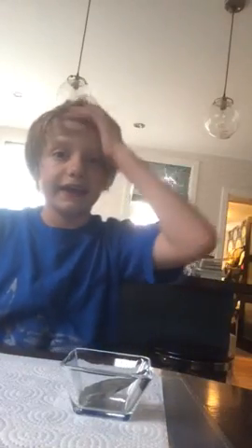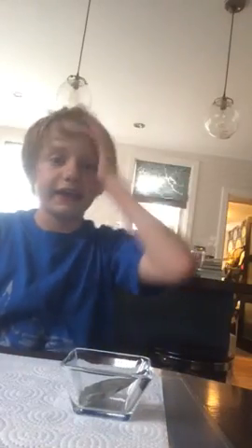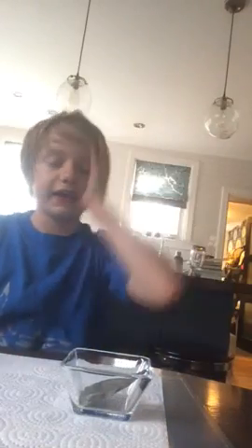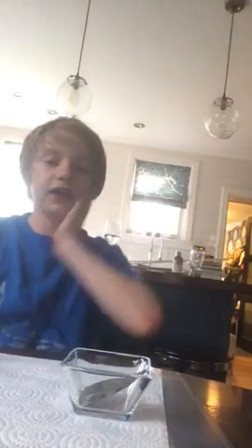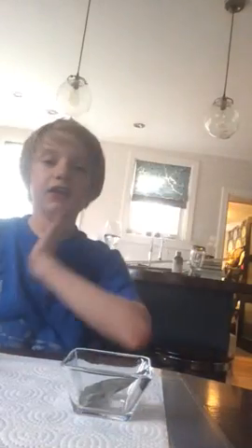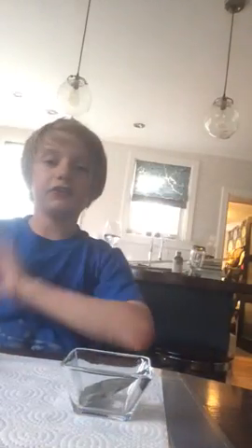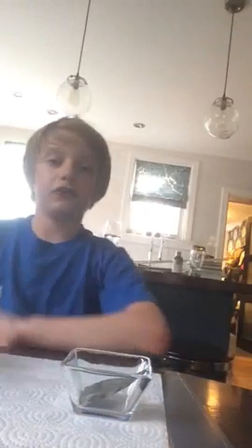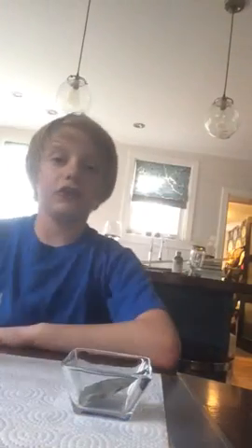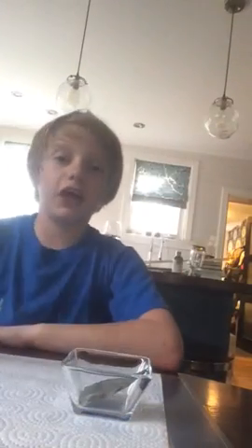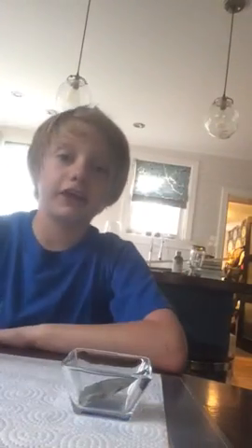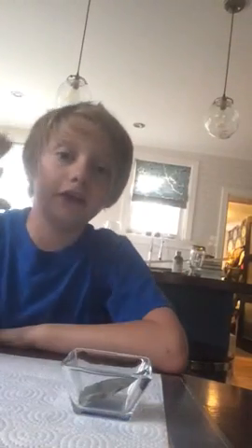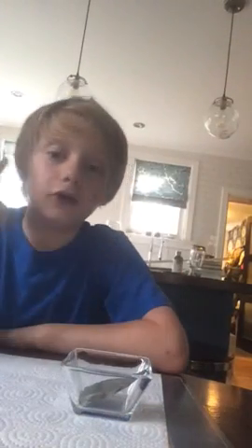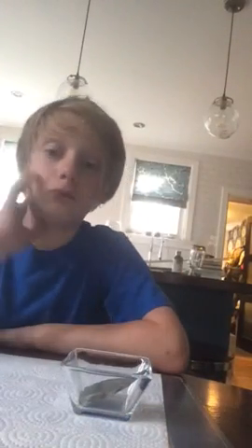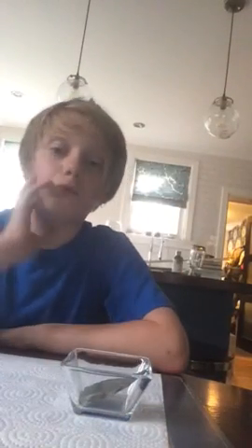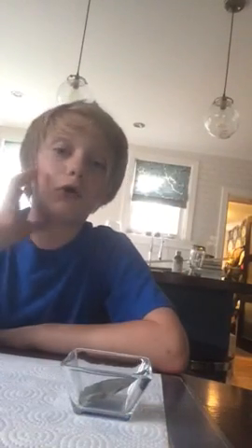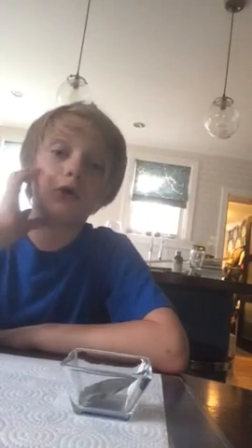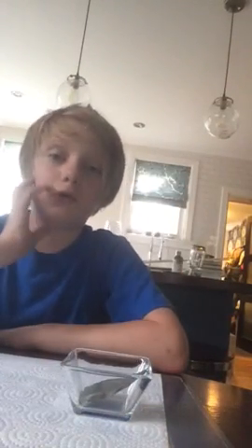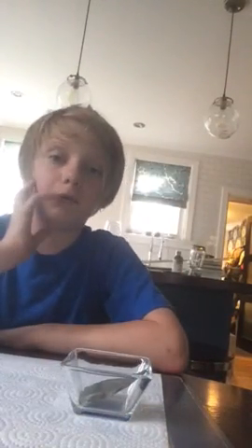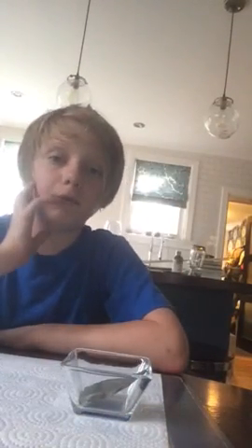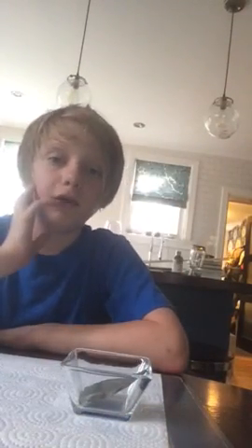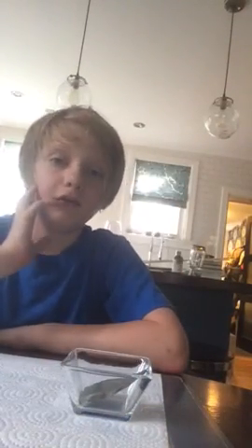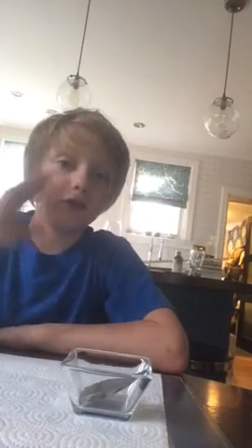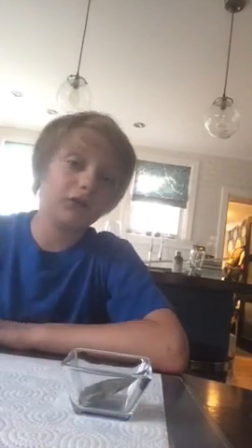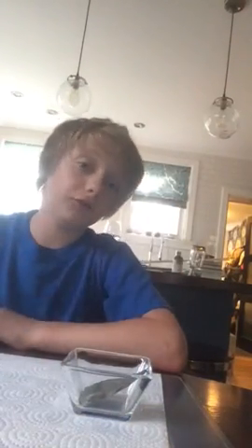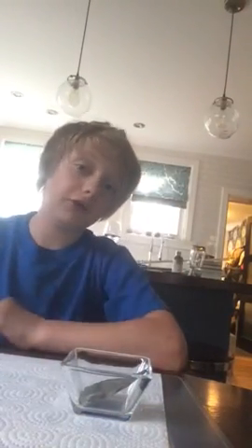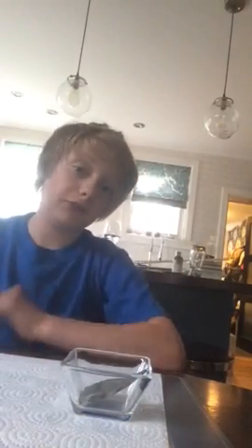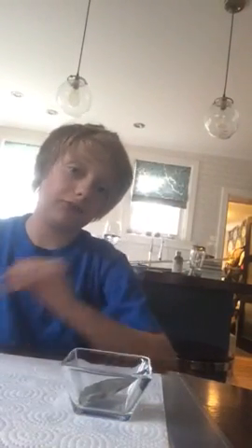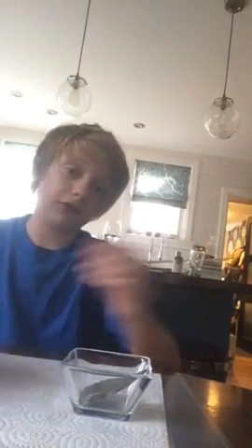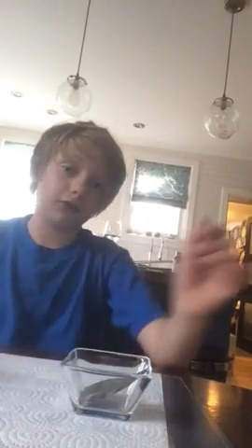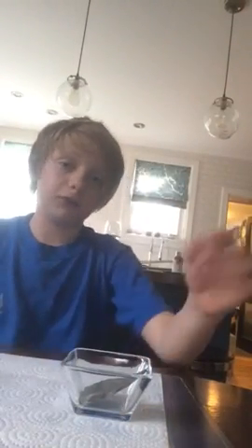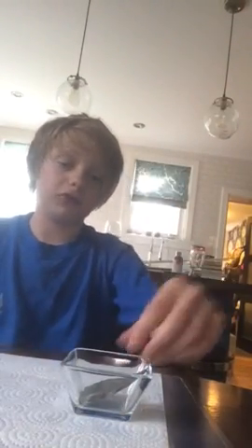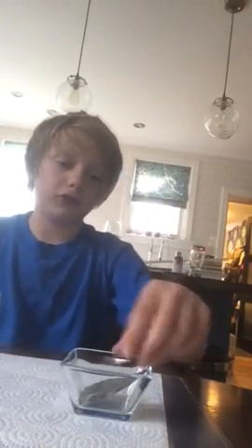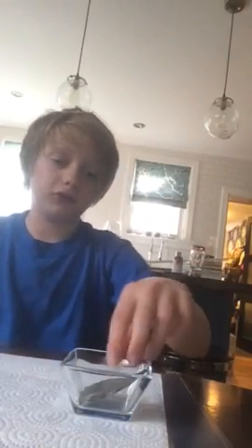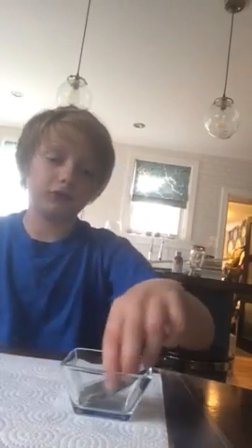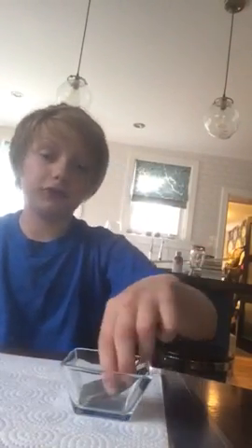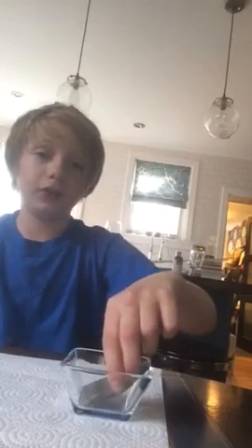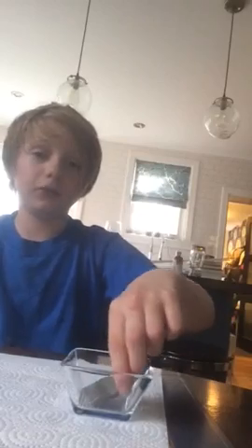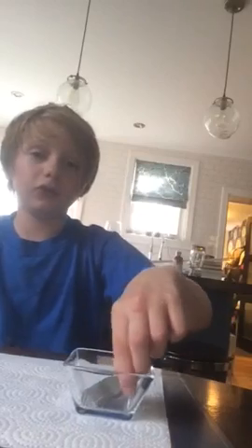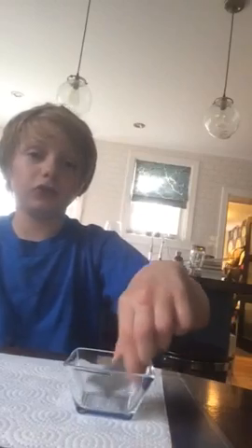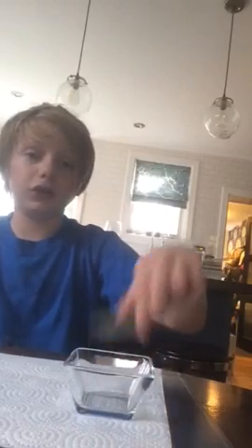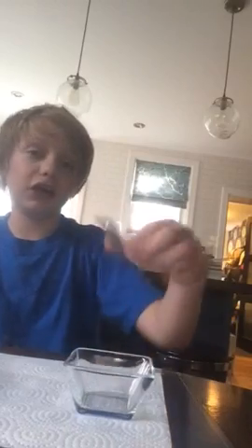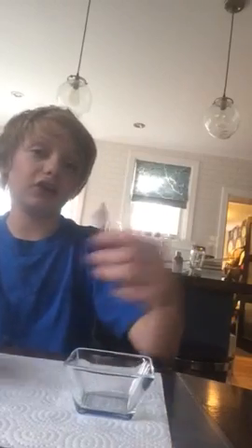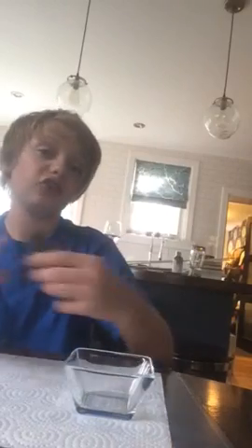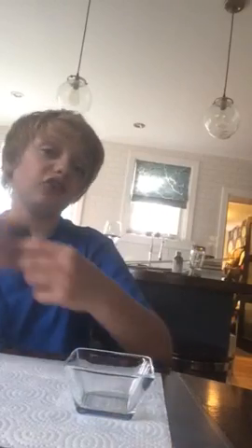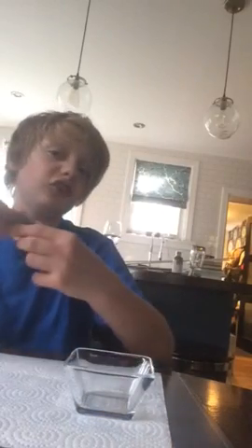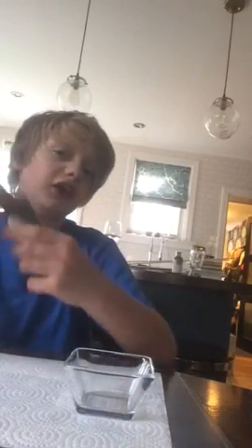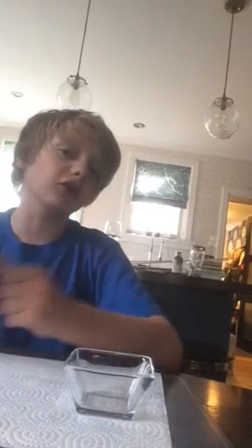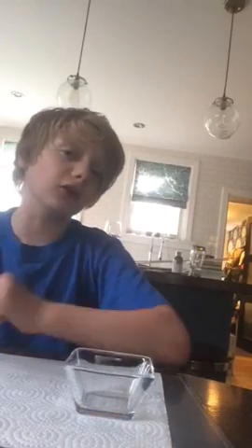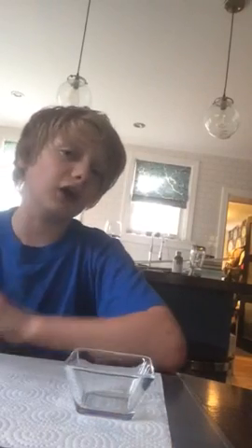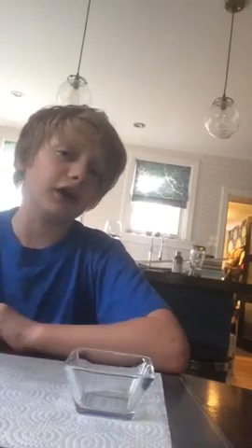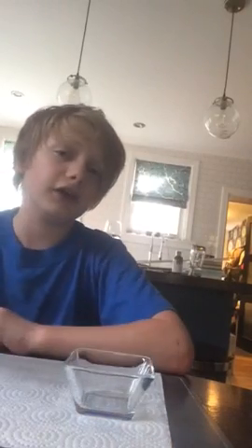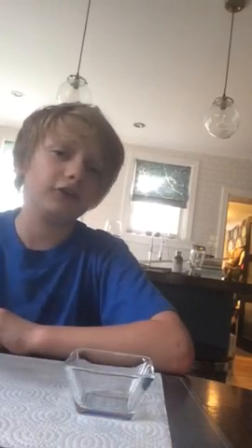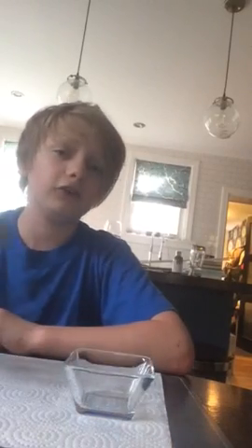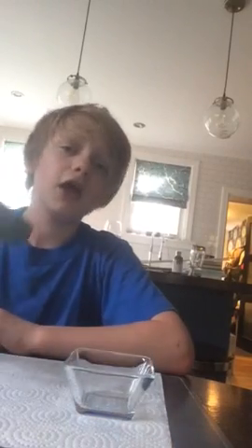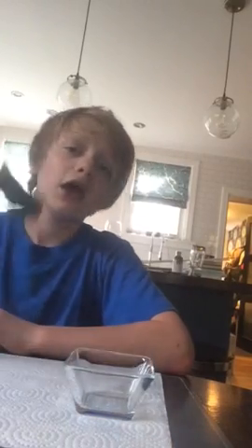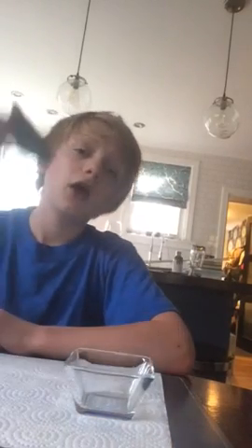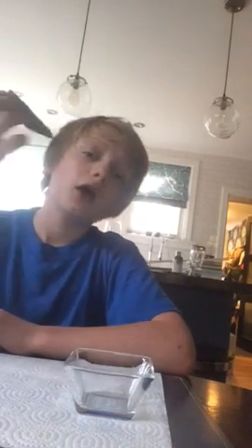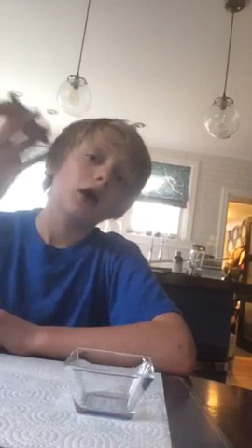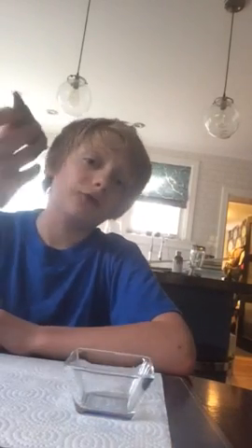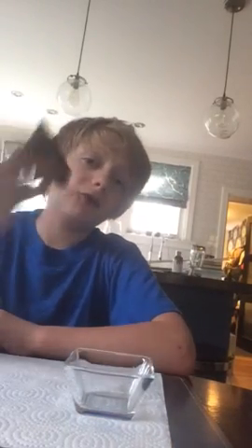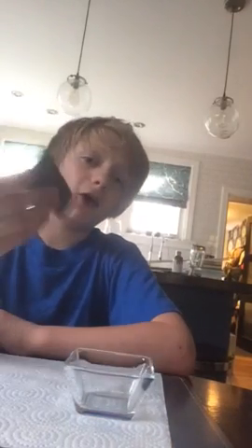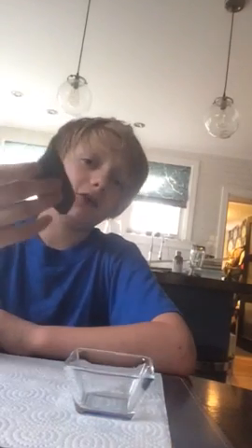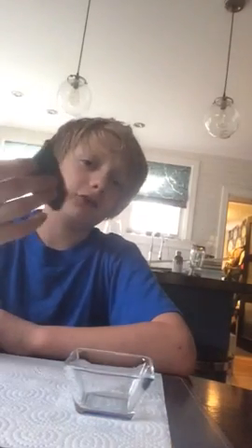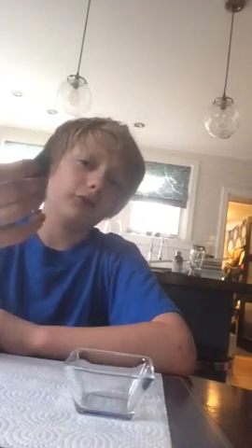Hey guys, it's Jack here and welcome to a different type of video on my channel. Today I'm going to show you how to sterilize a fossil.